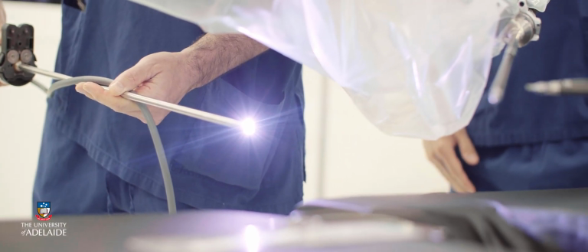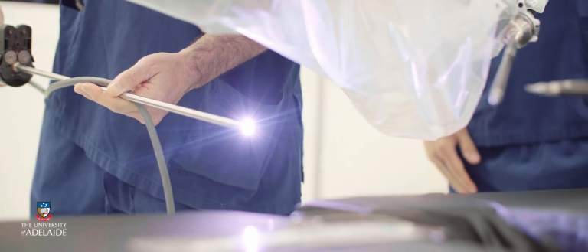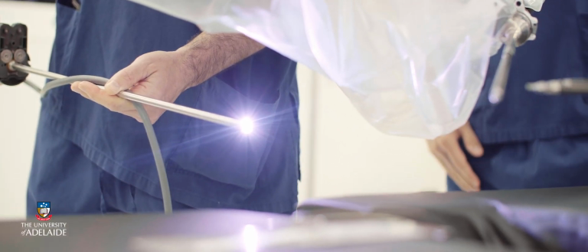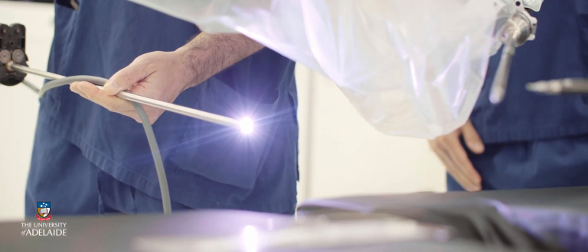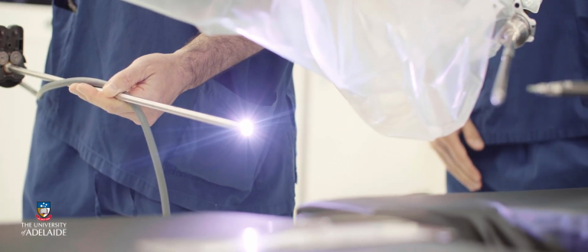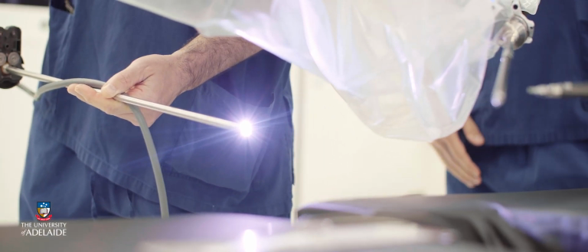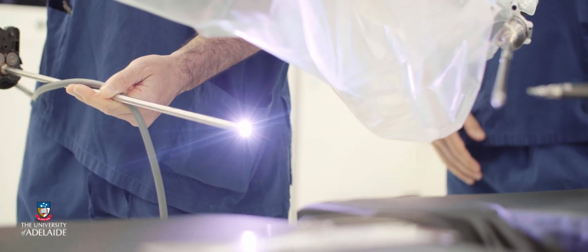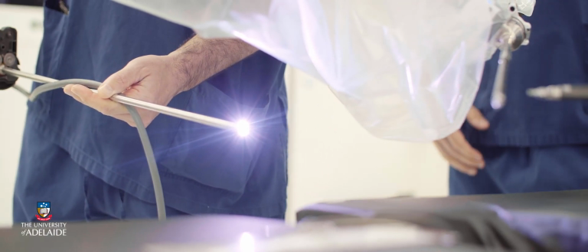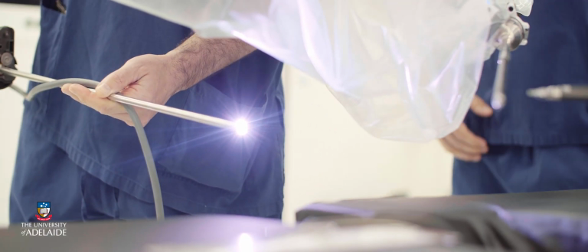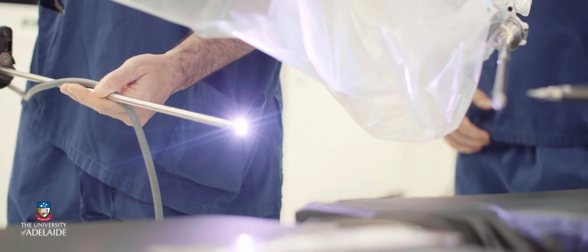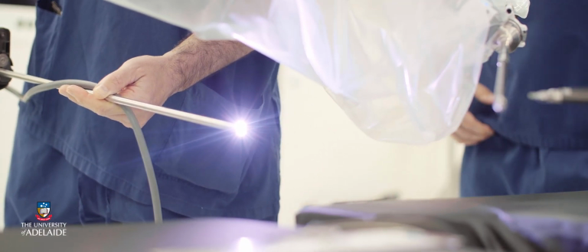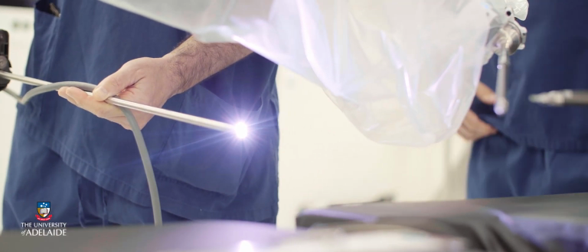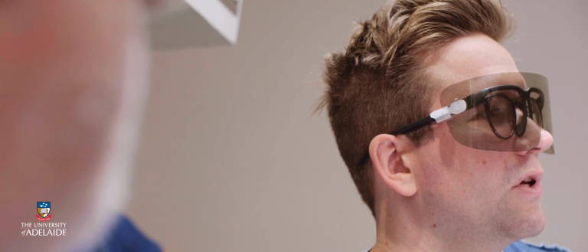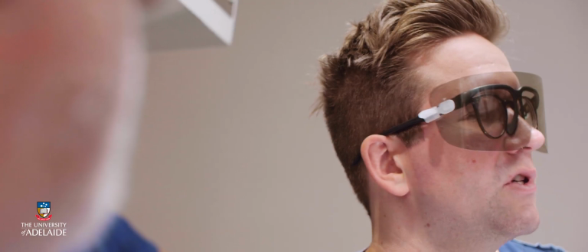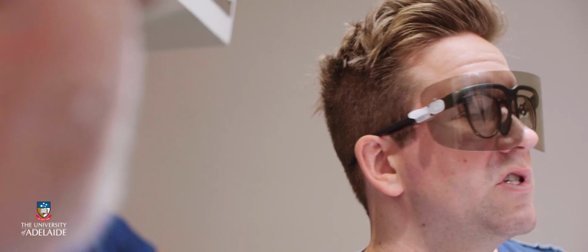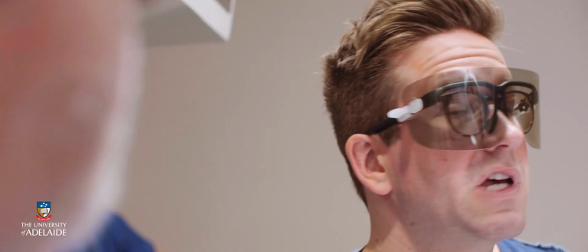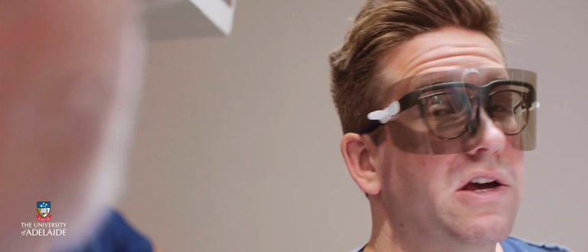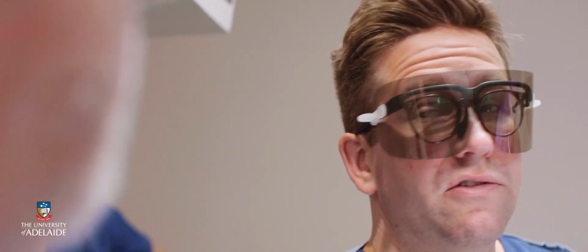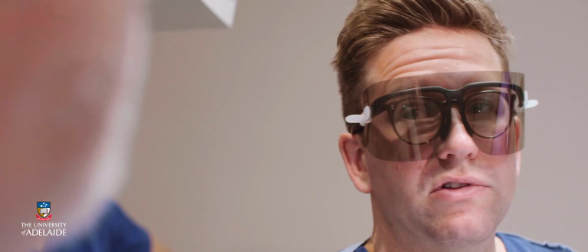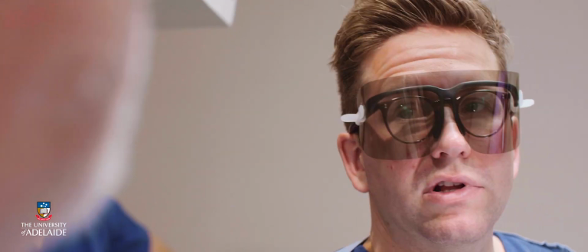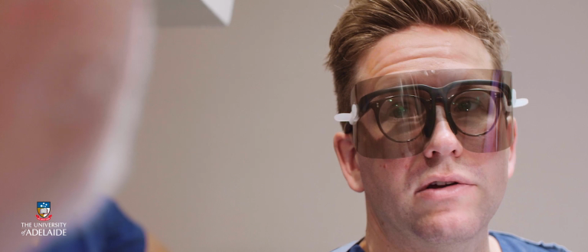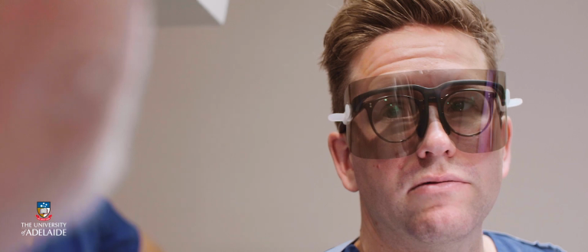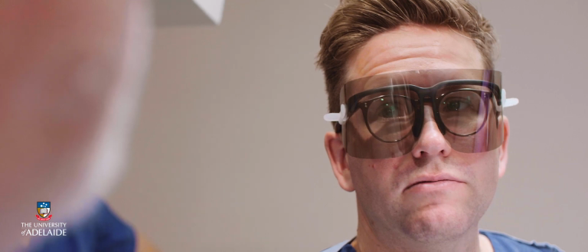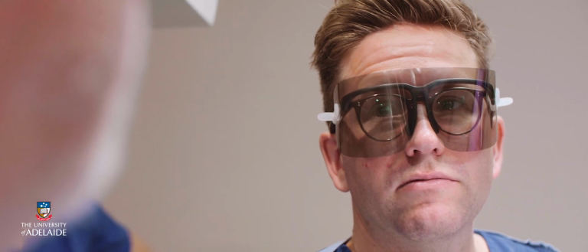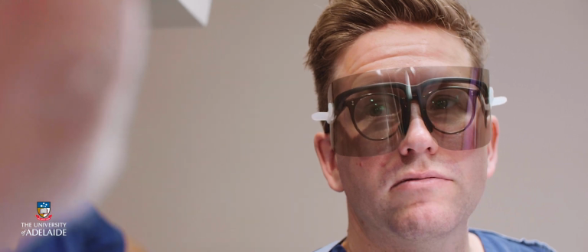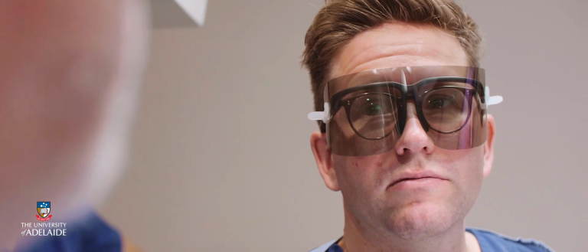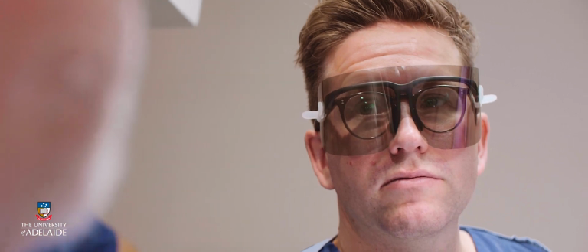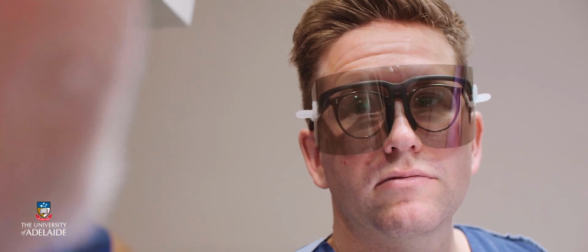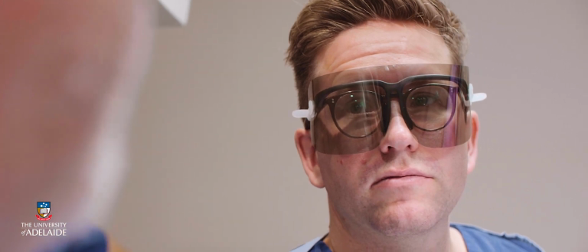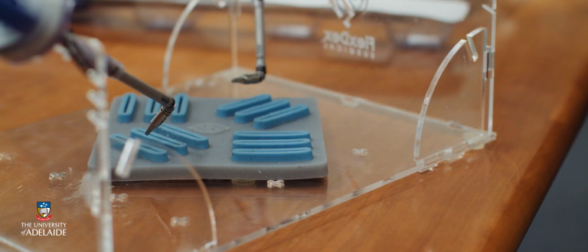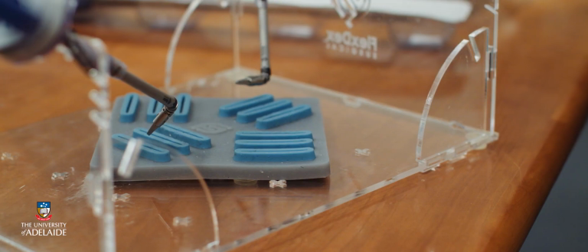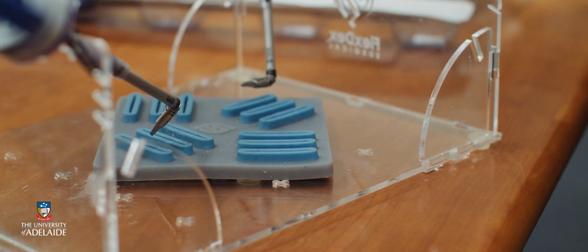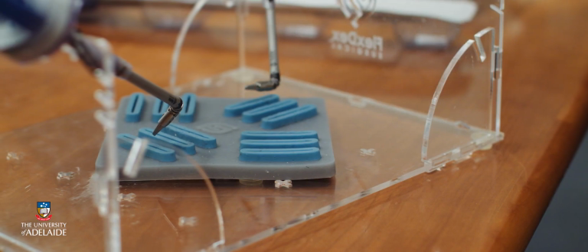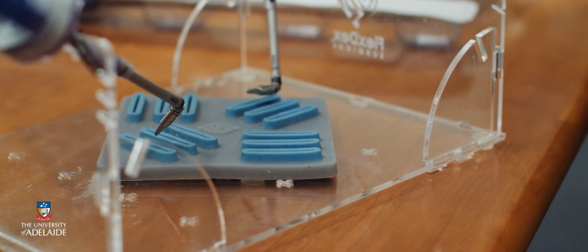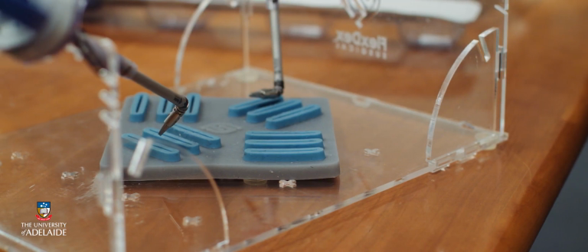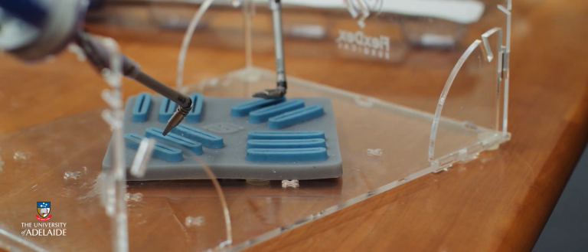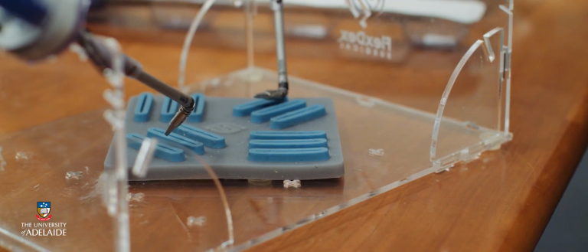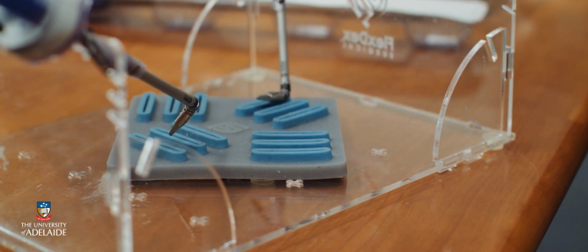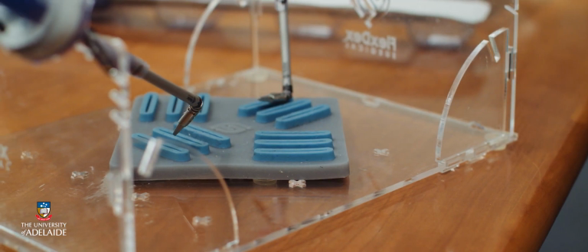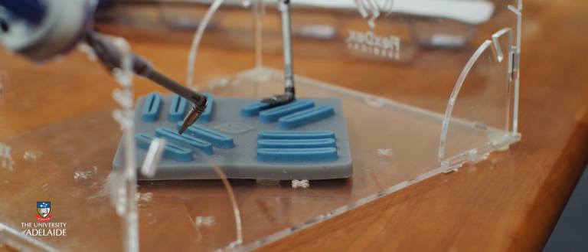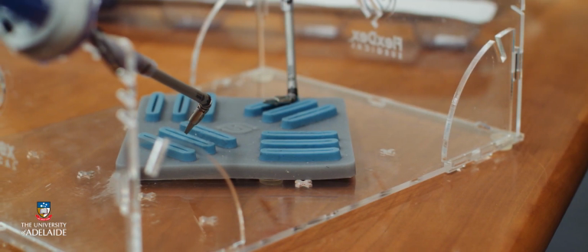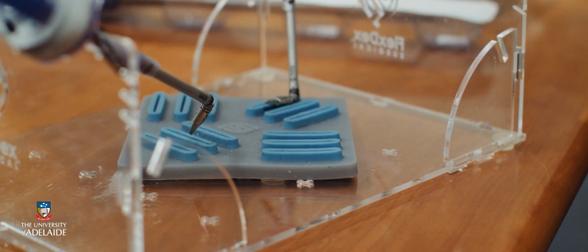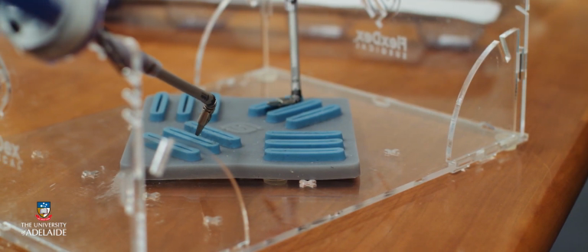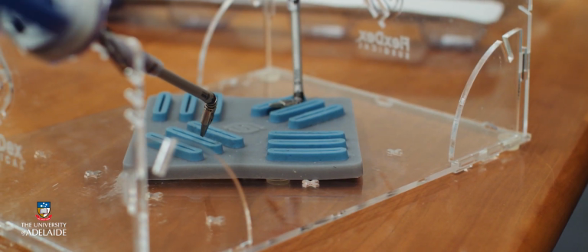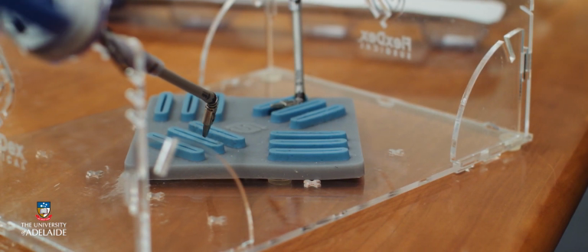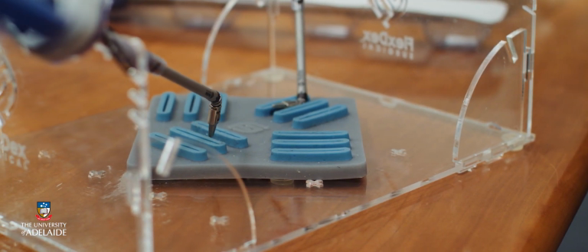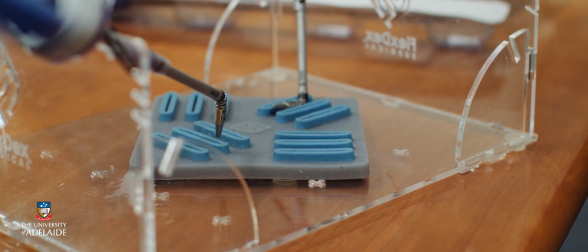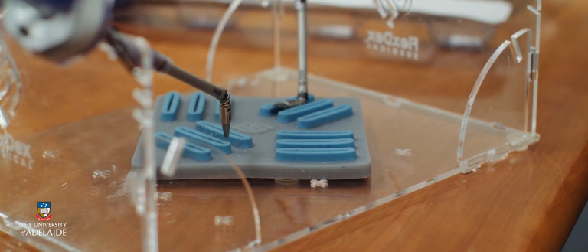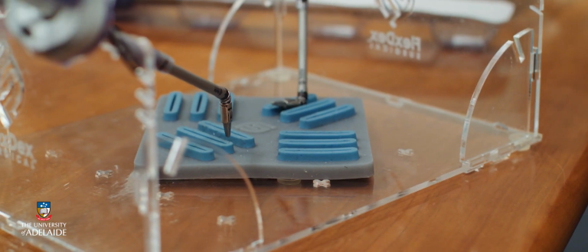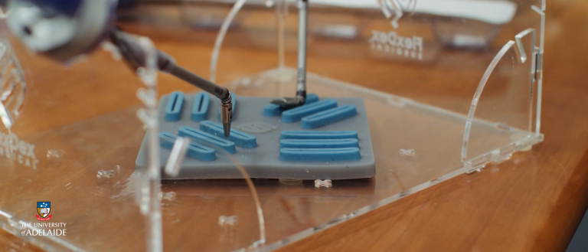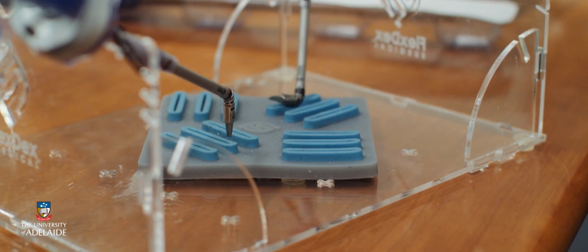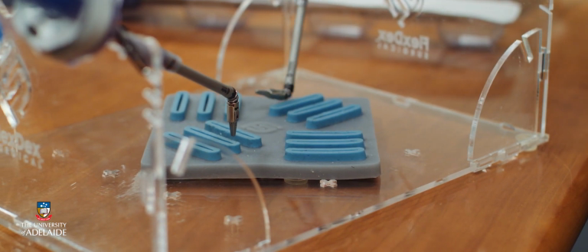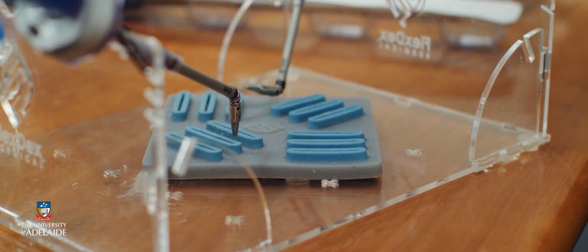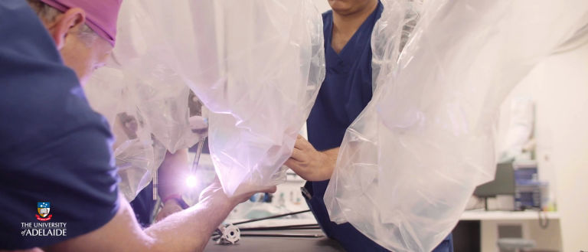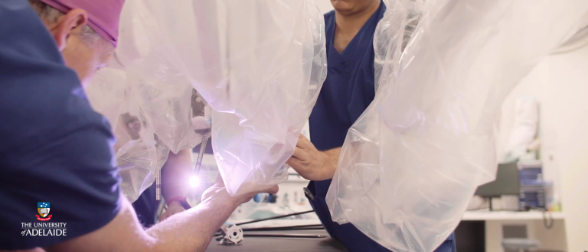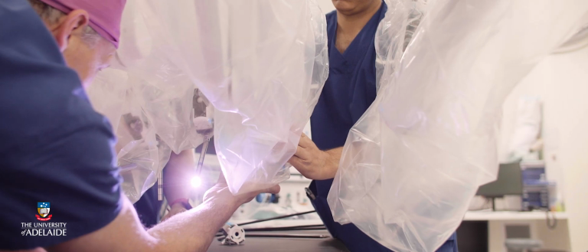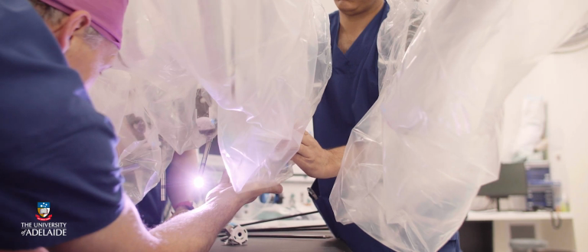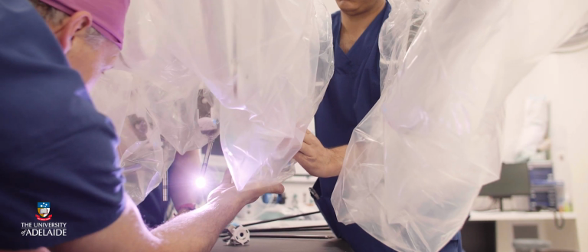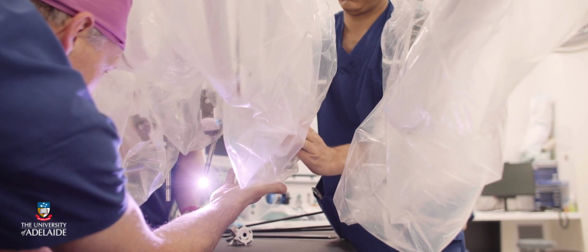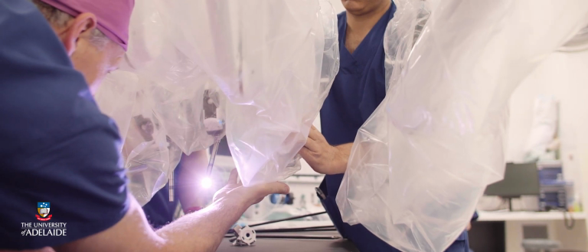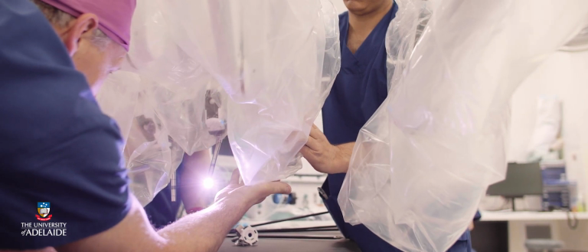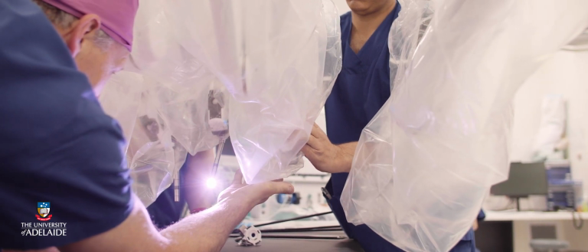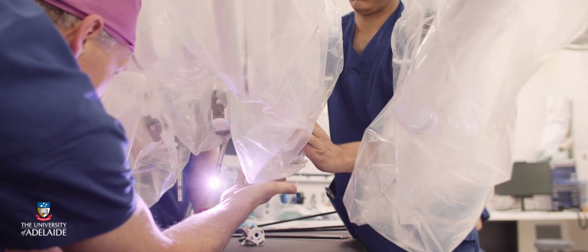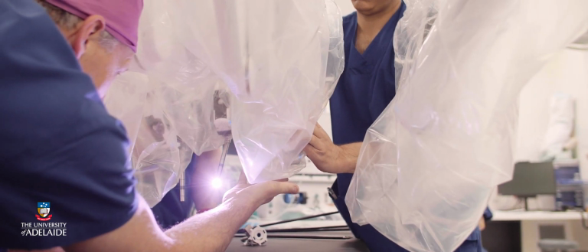The University of Adelaide is proud to offer this course to surgeons who will be the future leaders in minimally invasive surgery.